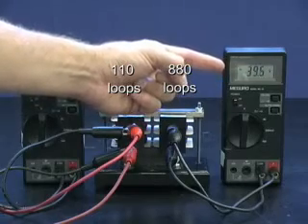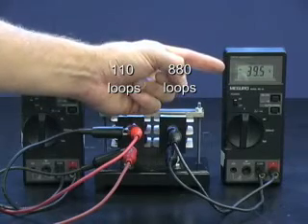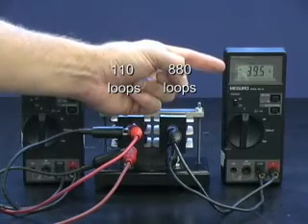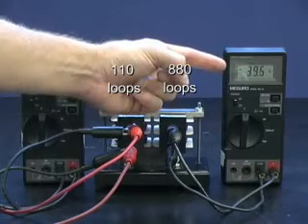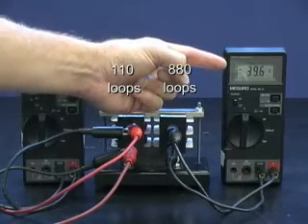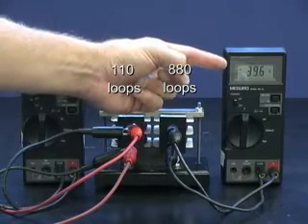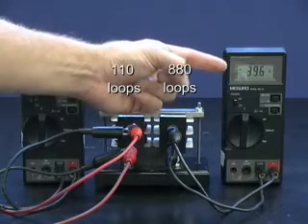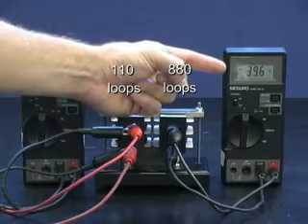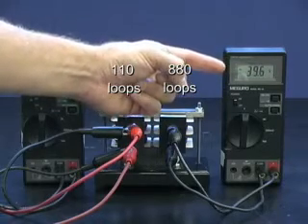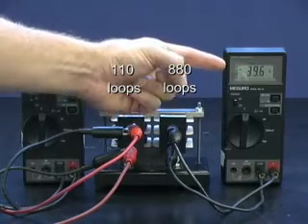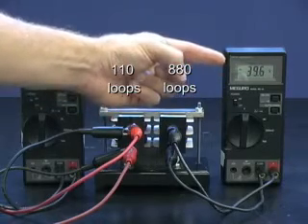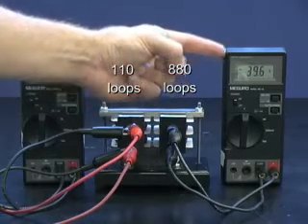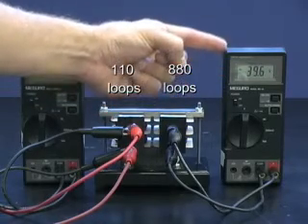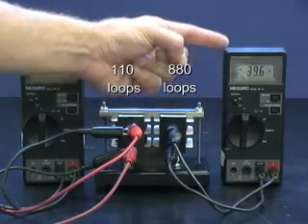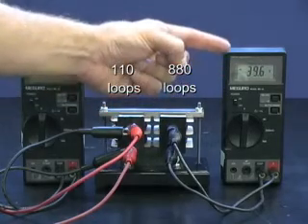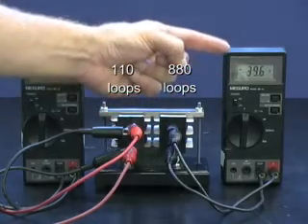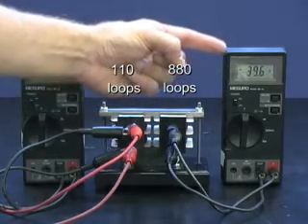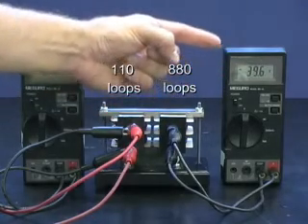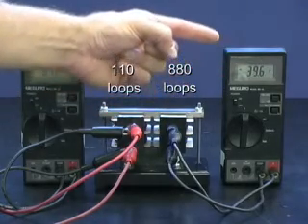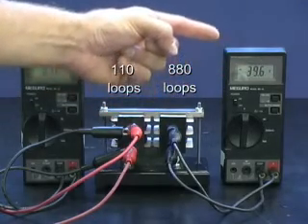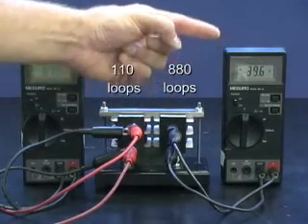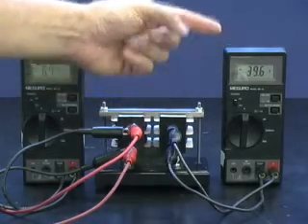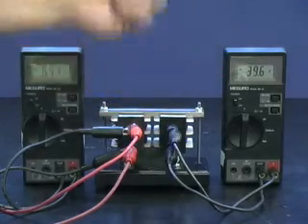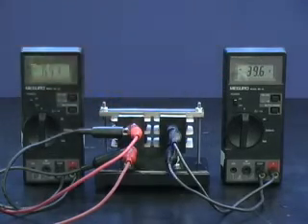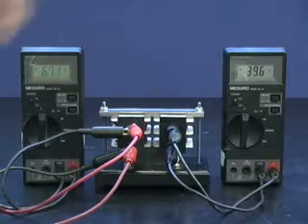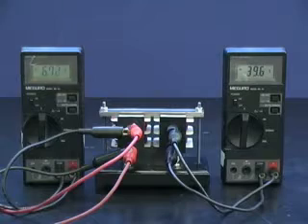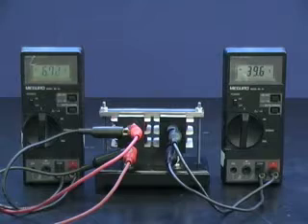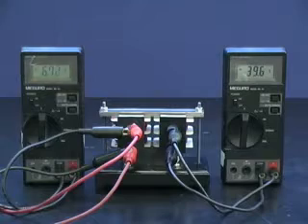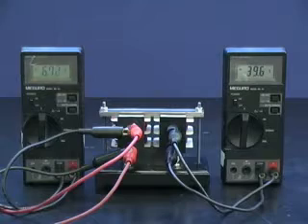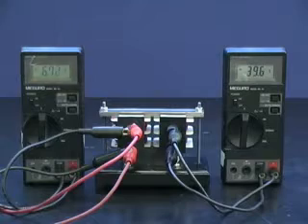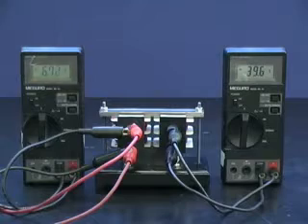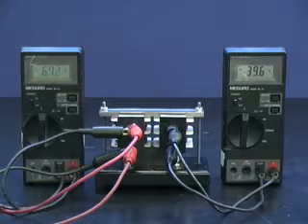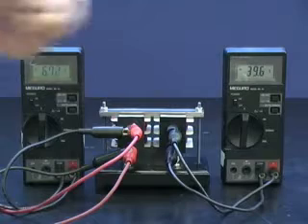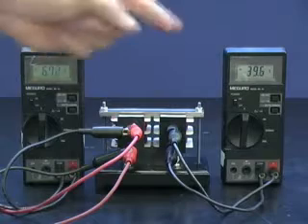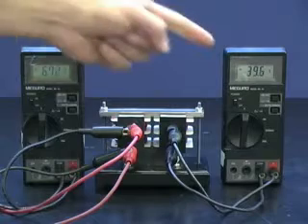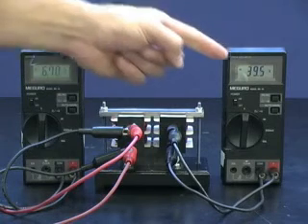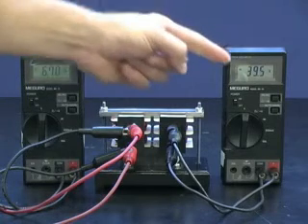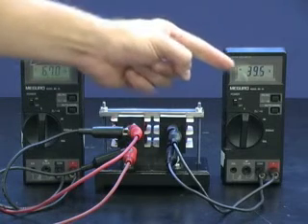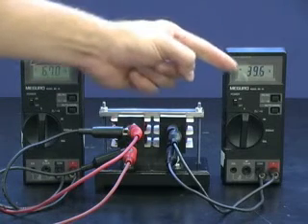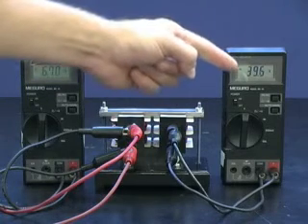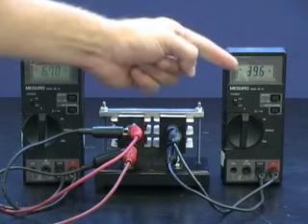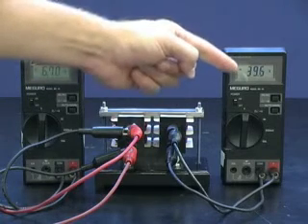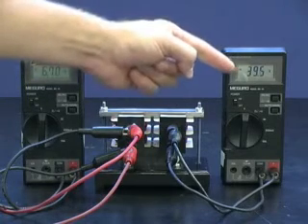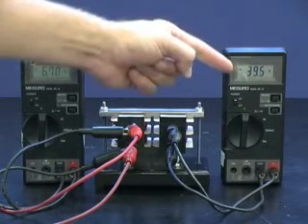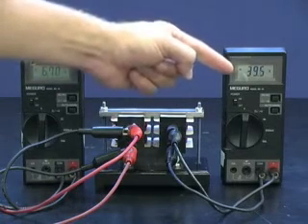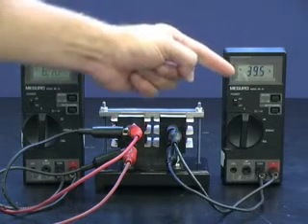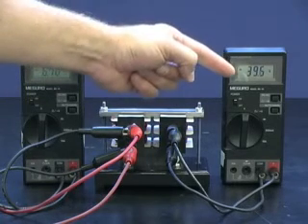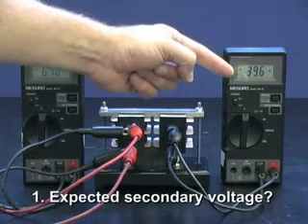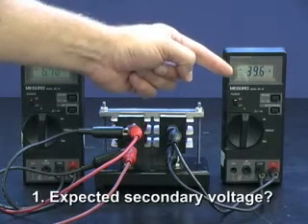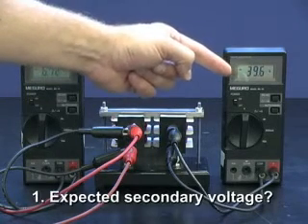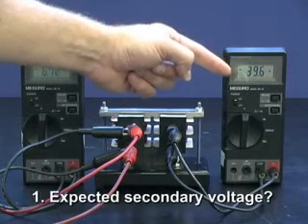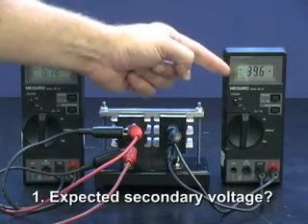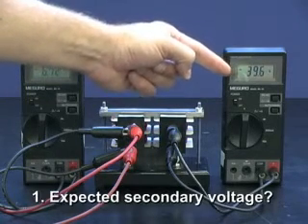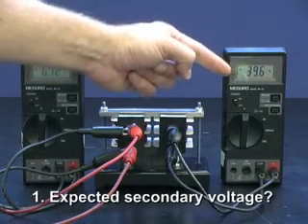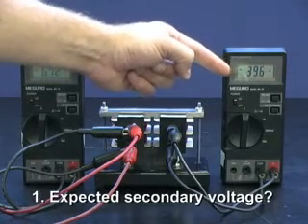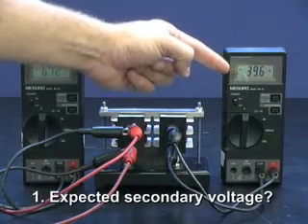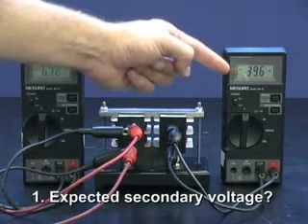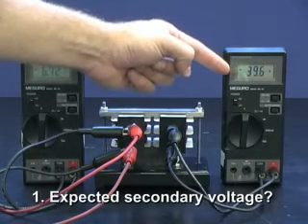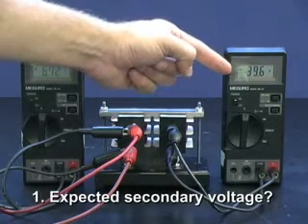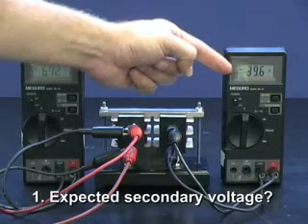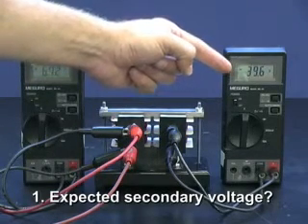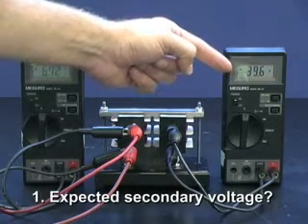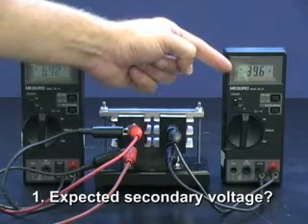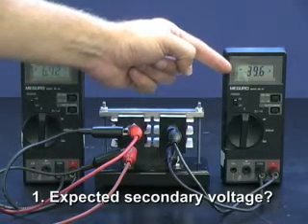Now here comes question one: what would you have expected the output voltage to be?